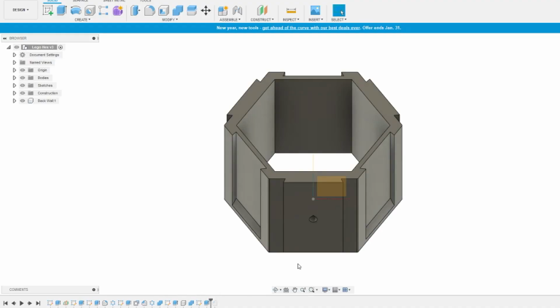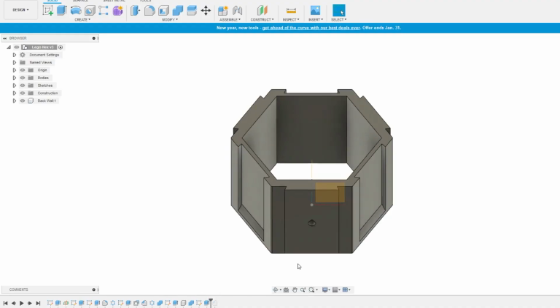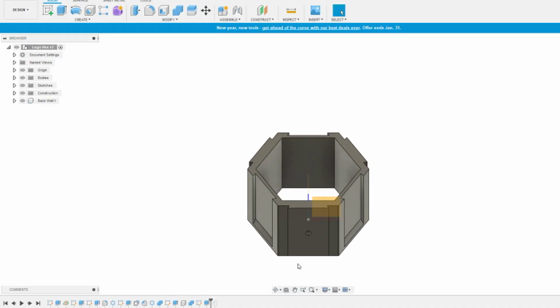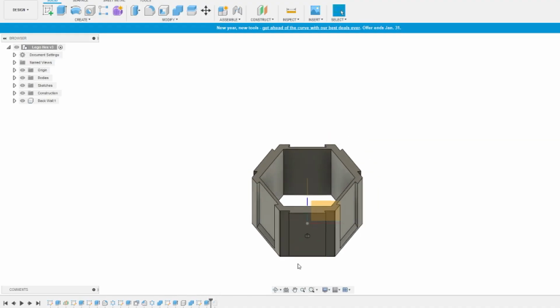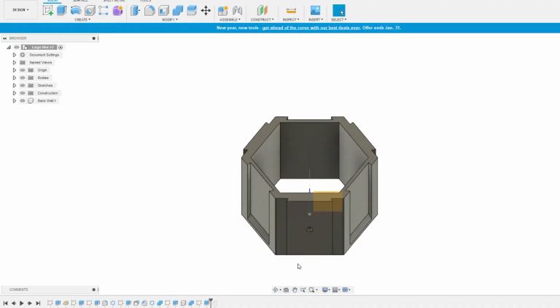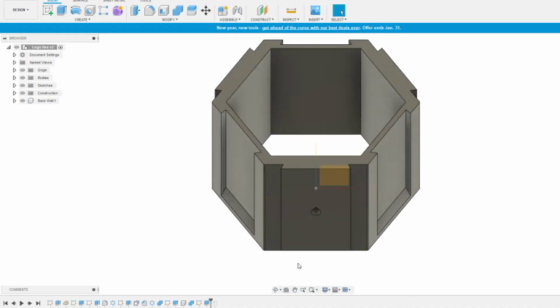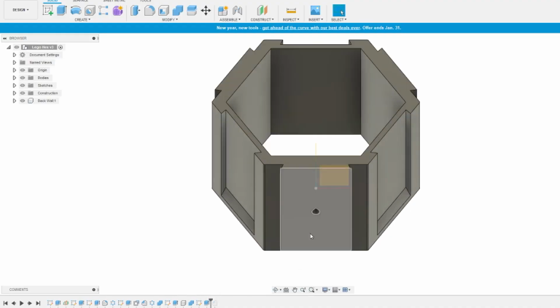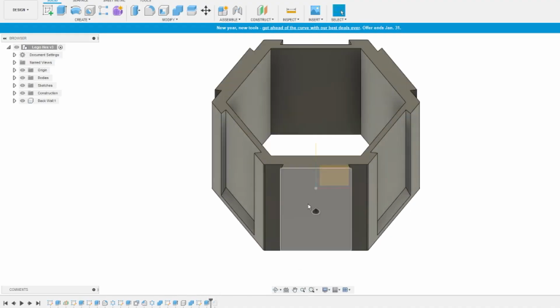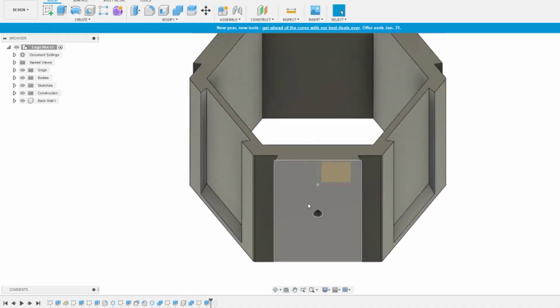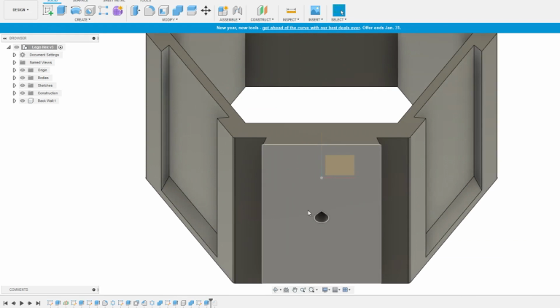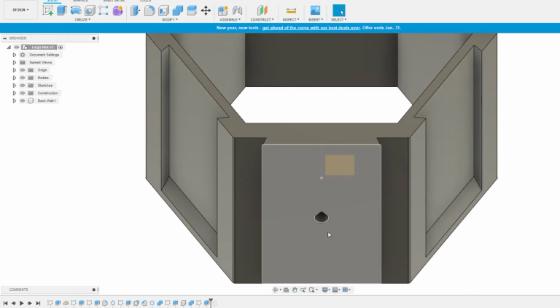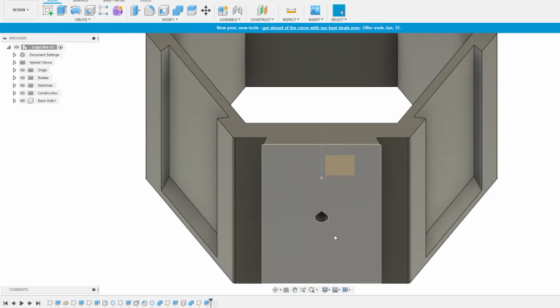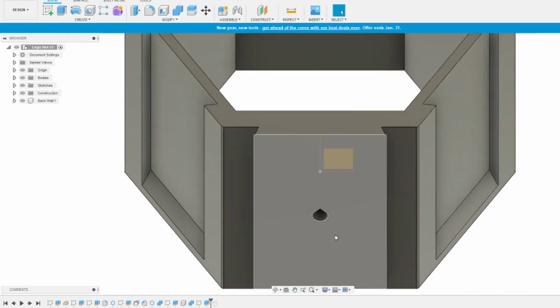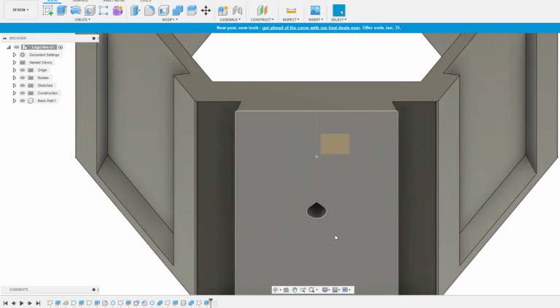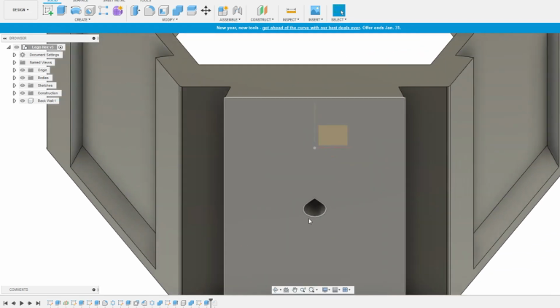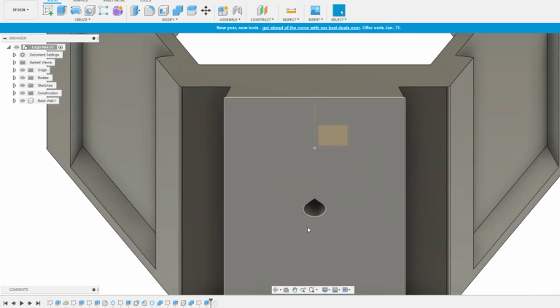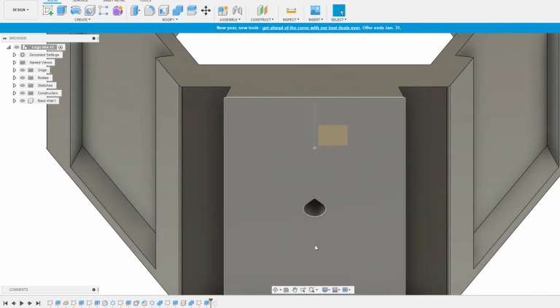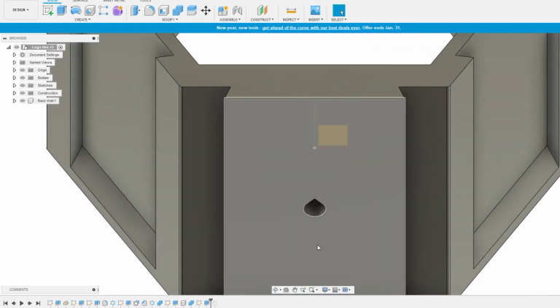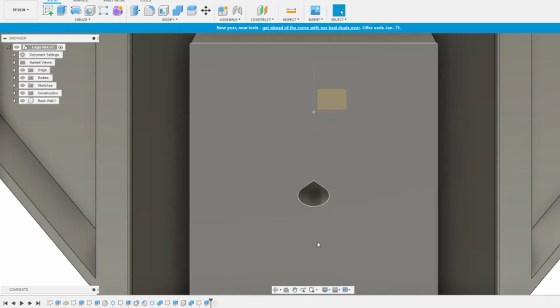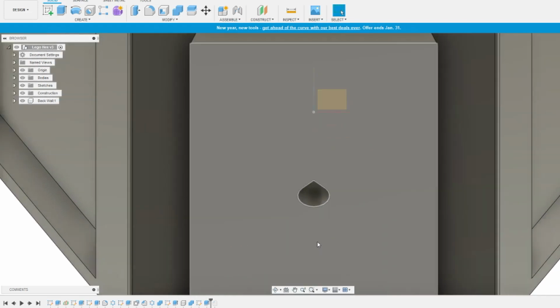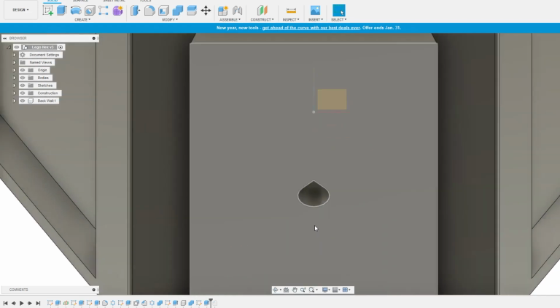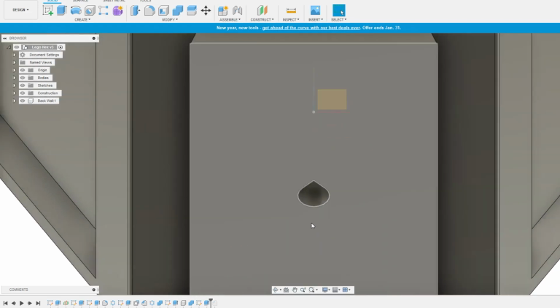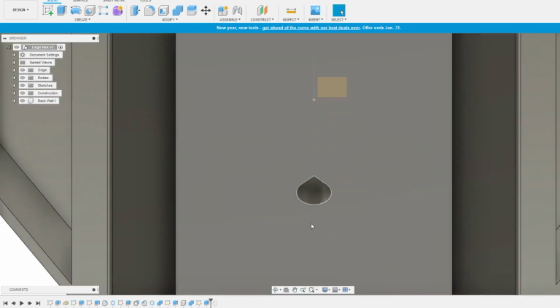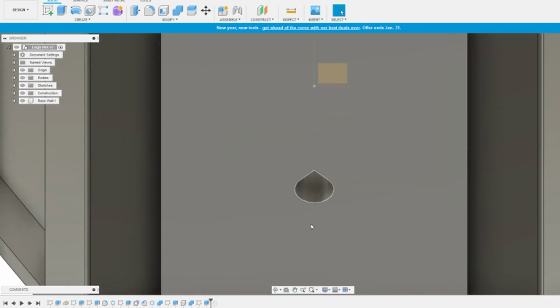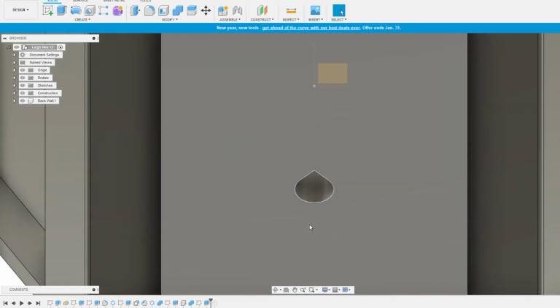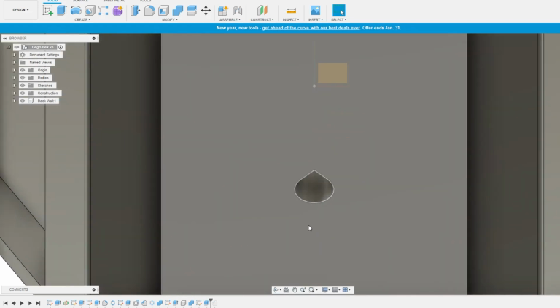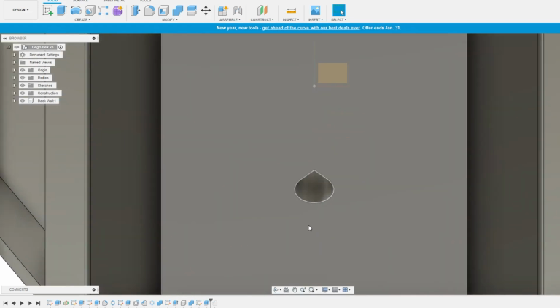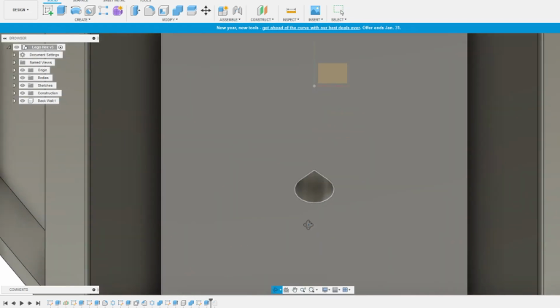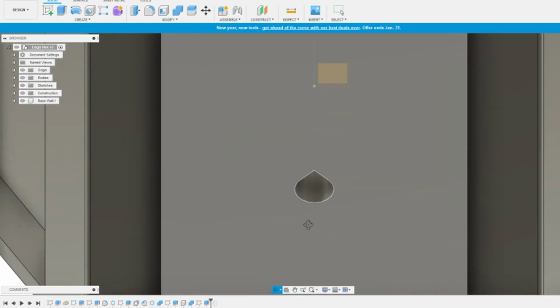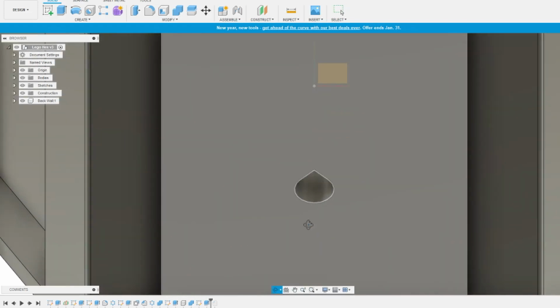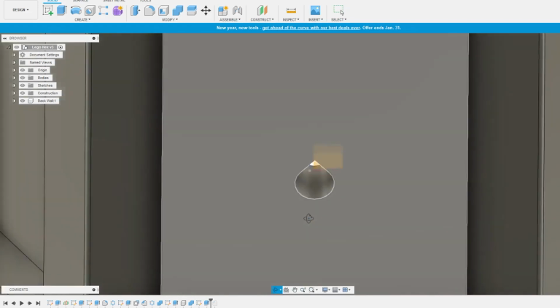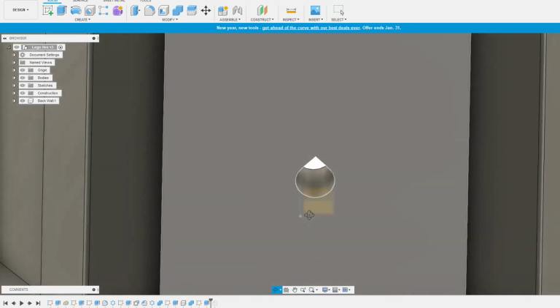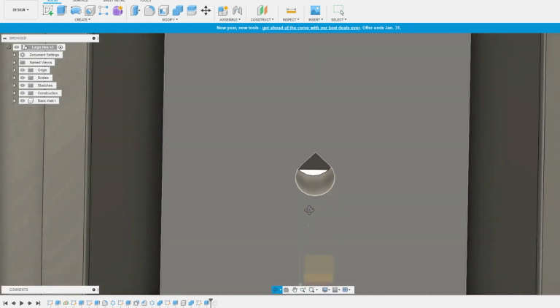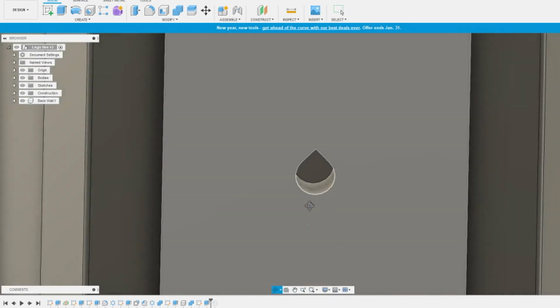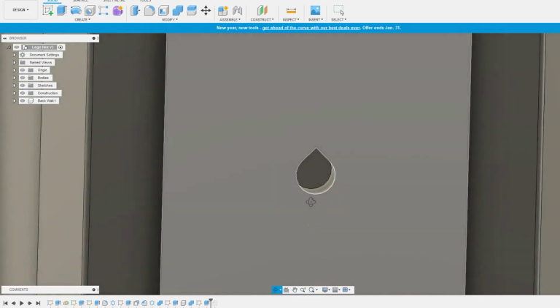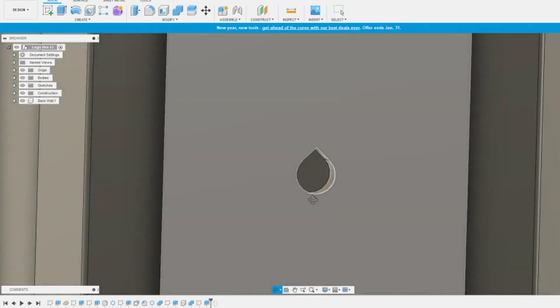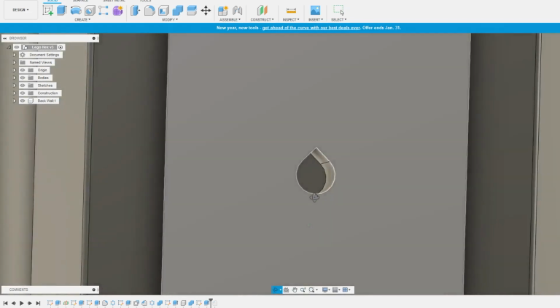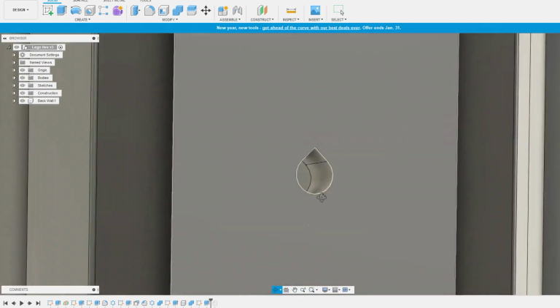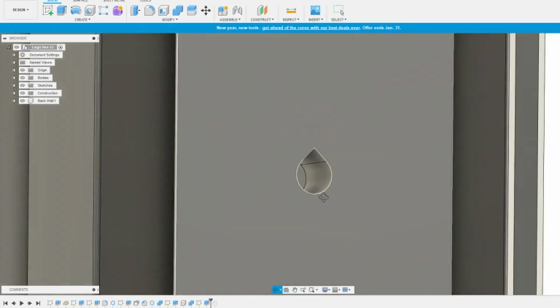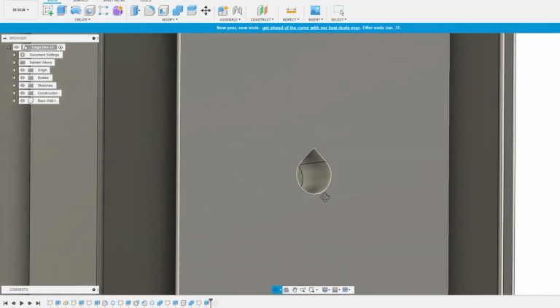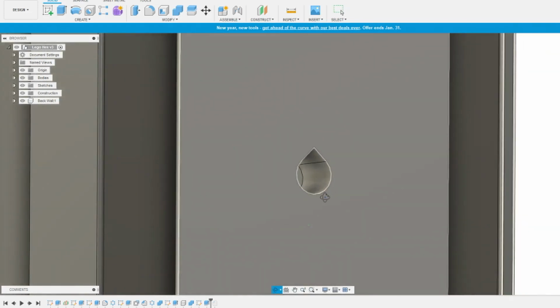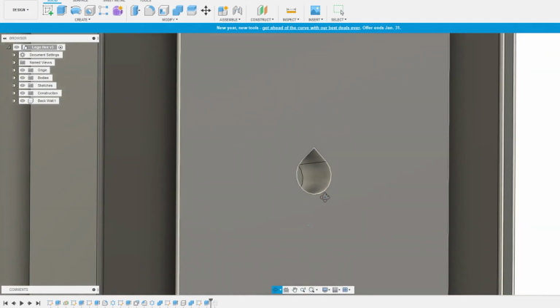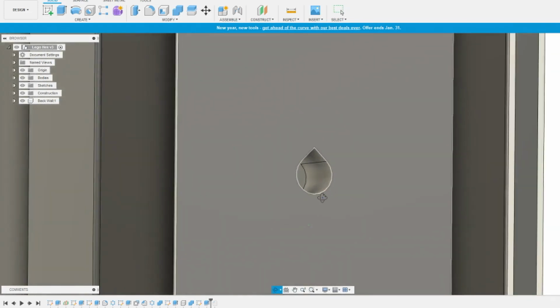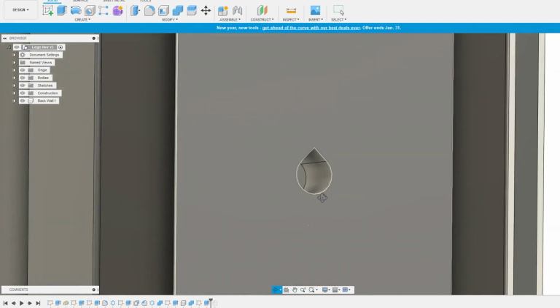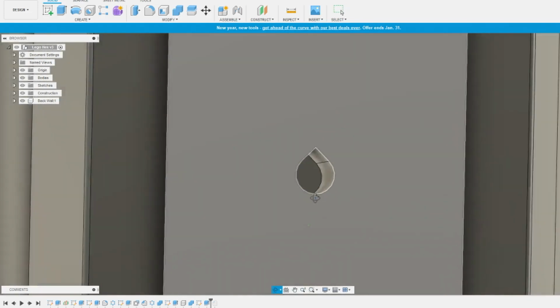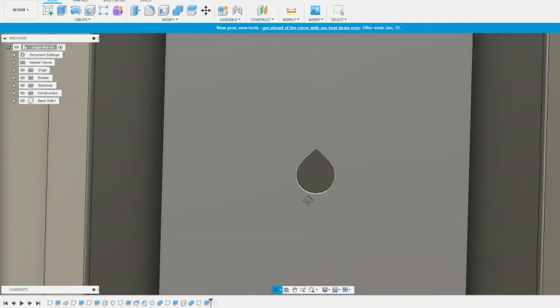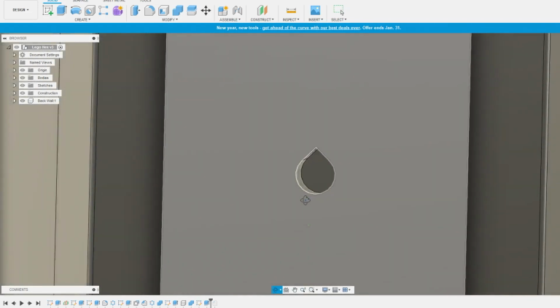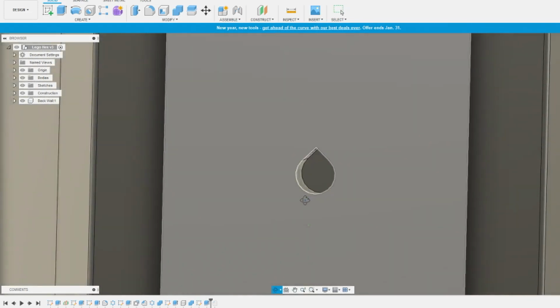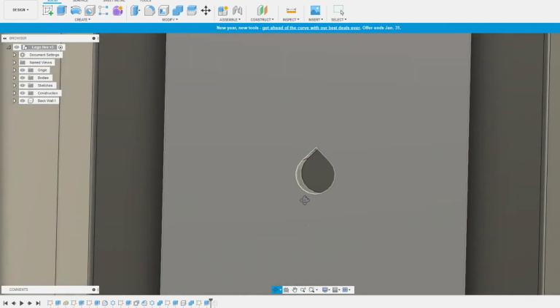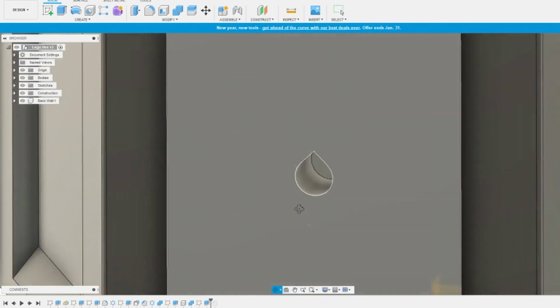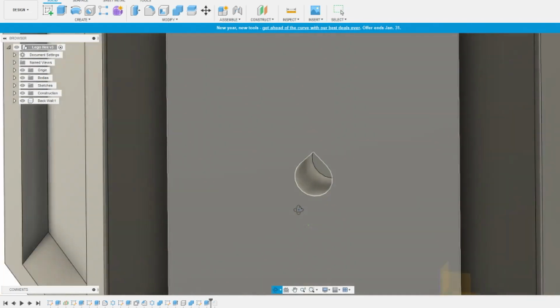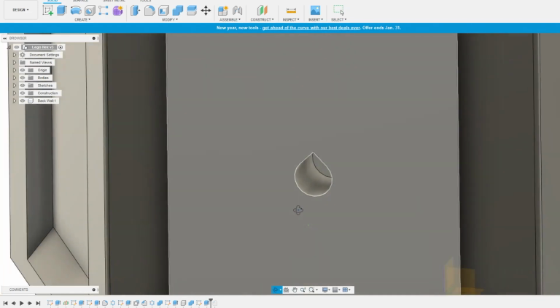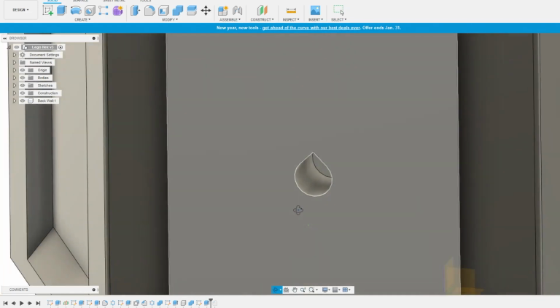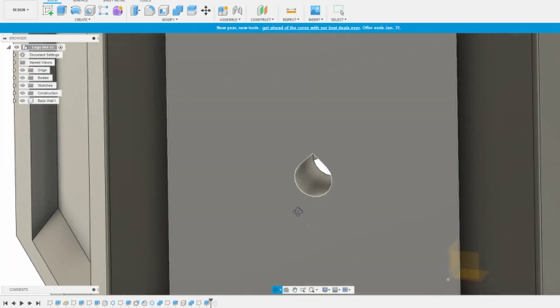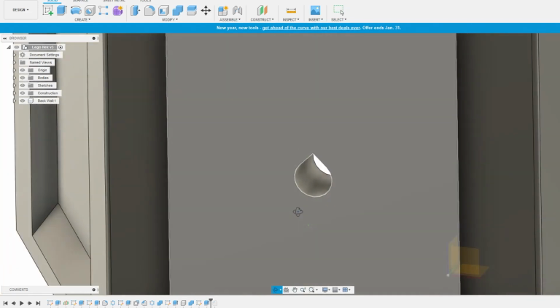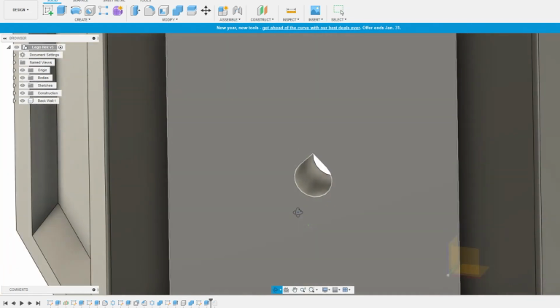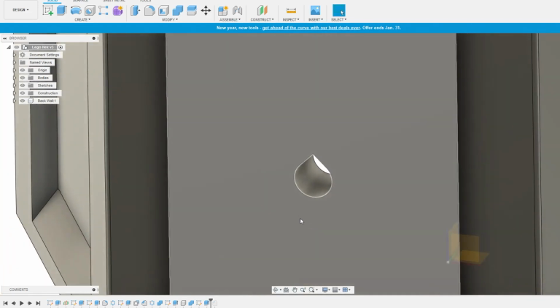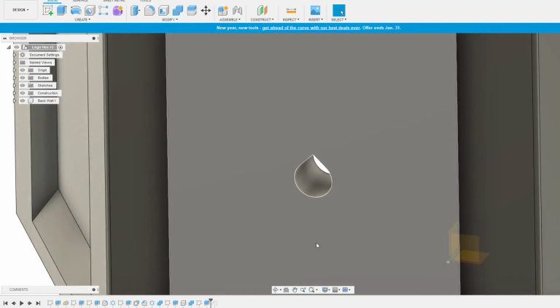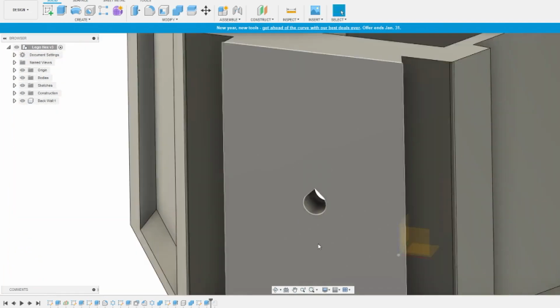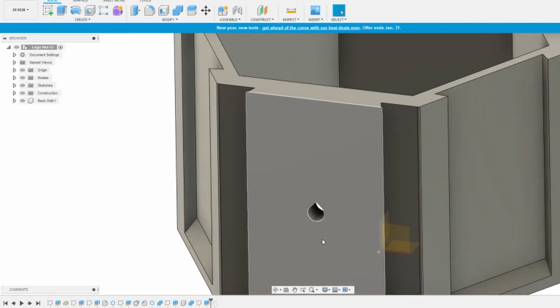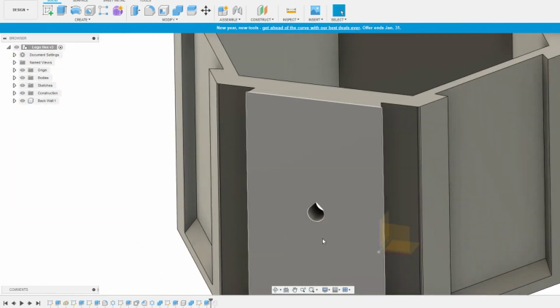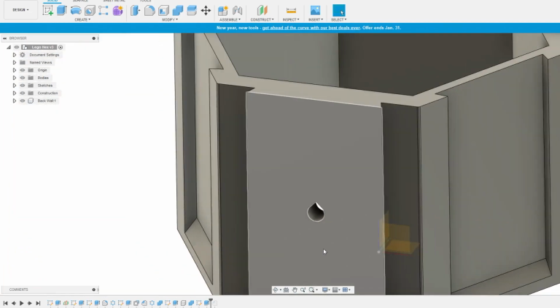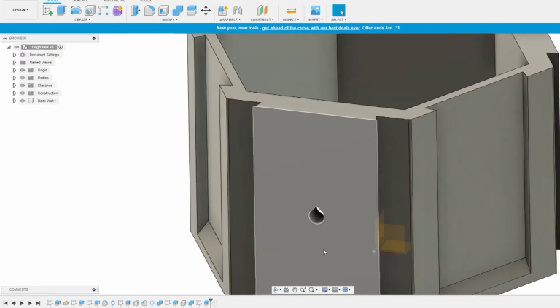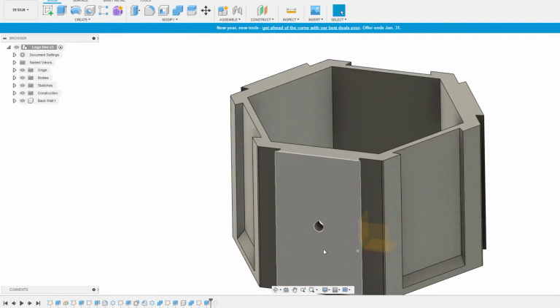Instead of making holes perfectly circular, a teardrop shape will help print much better unsupported and allow for bolts to be inserted much easier and cleaner.